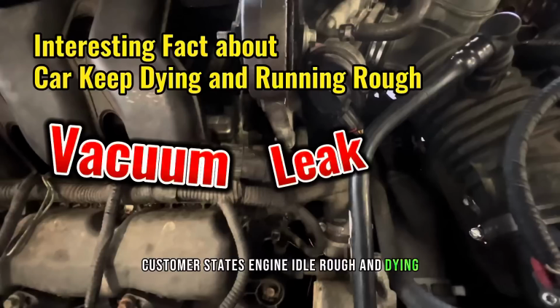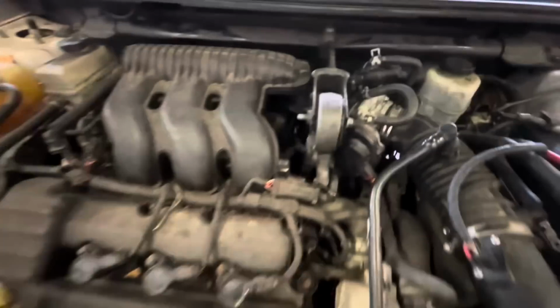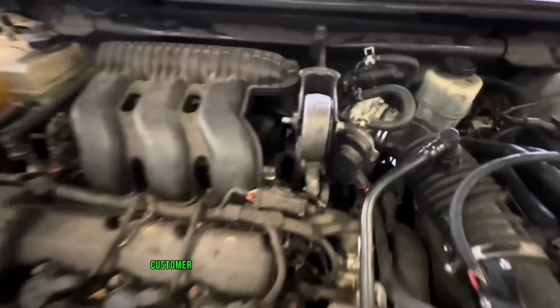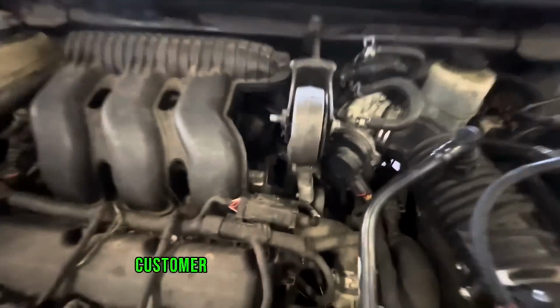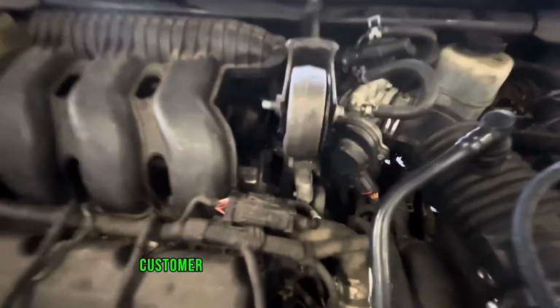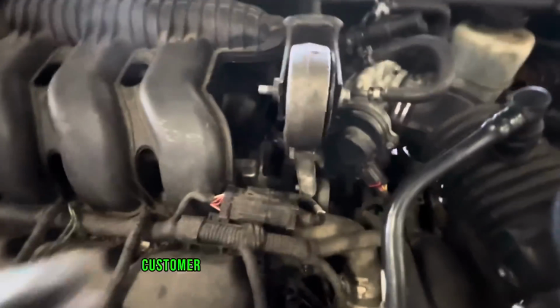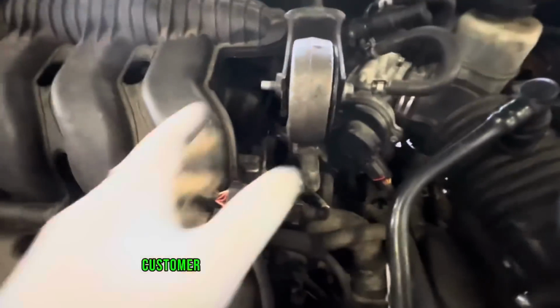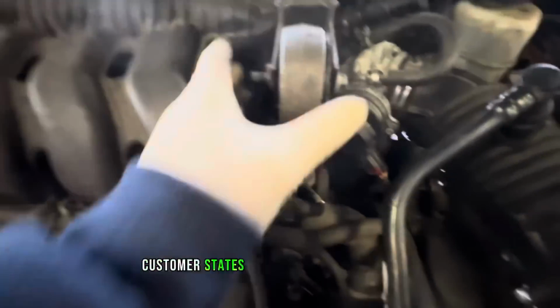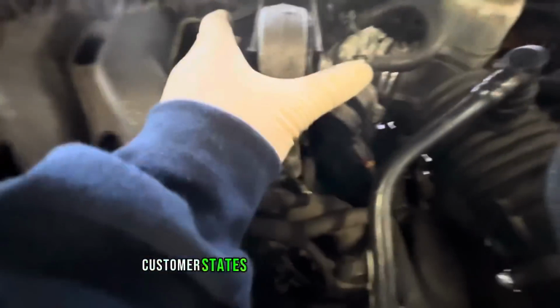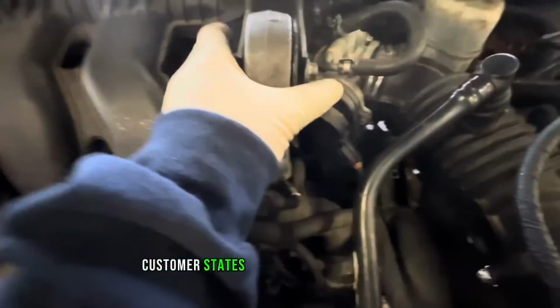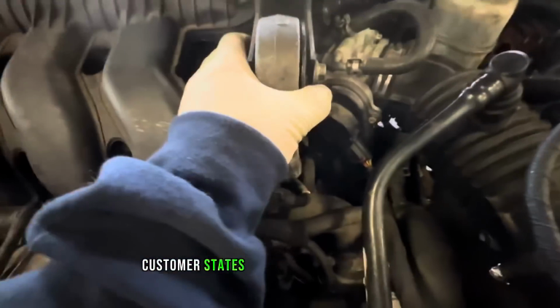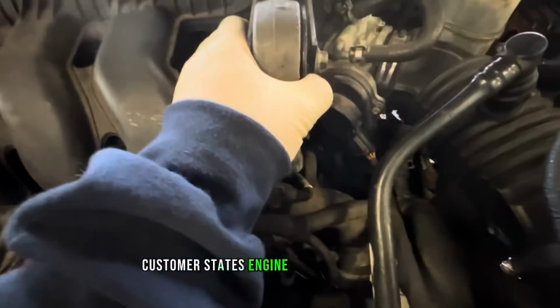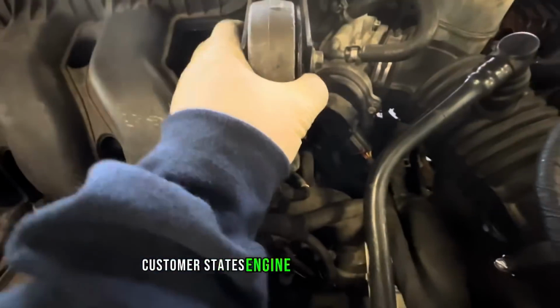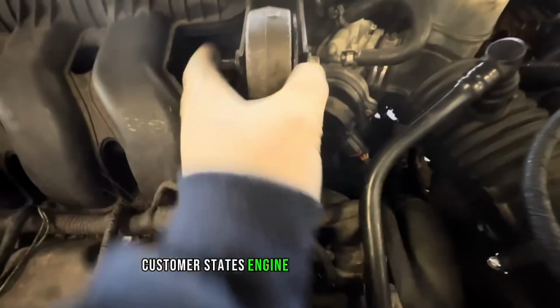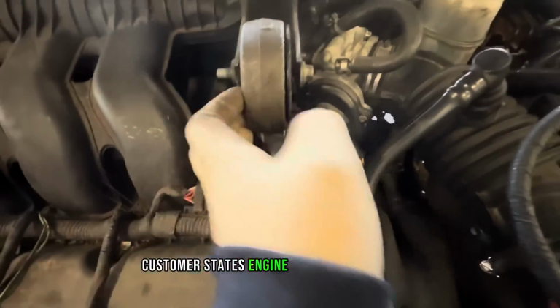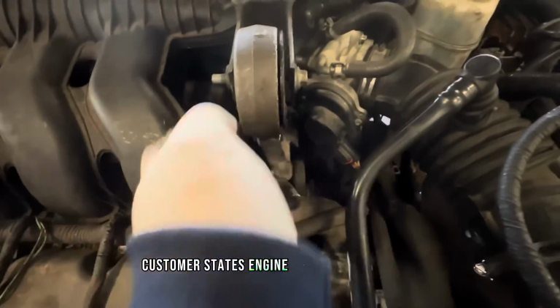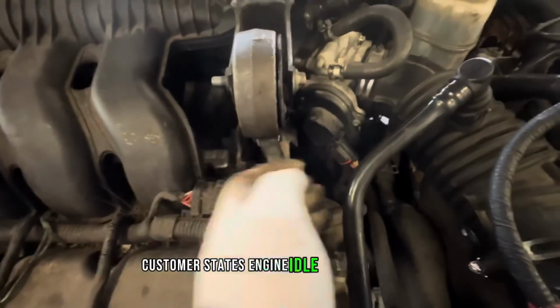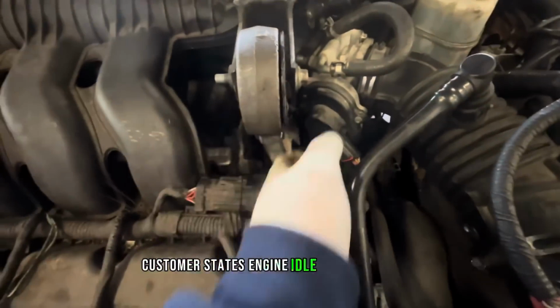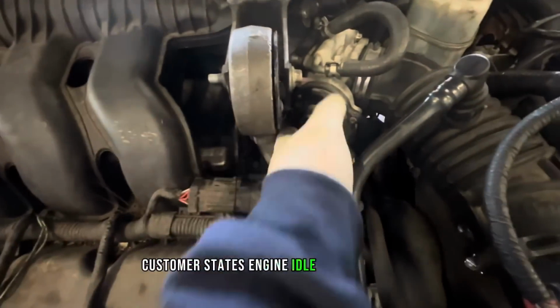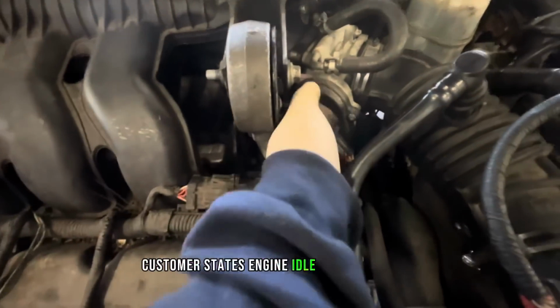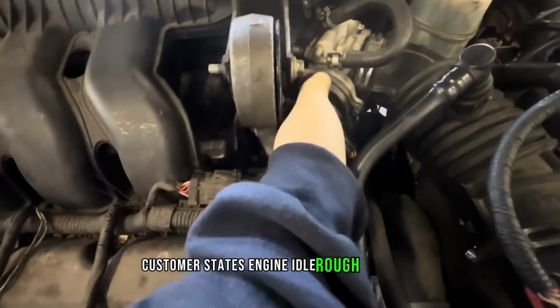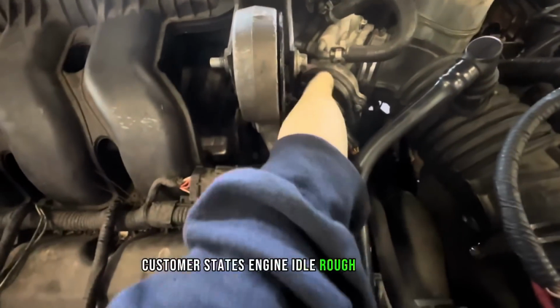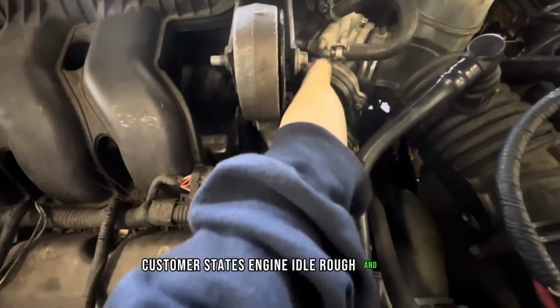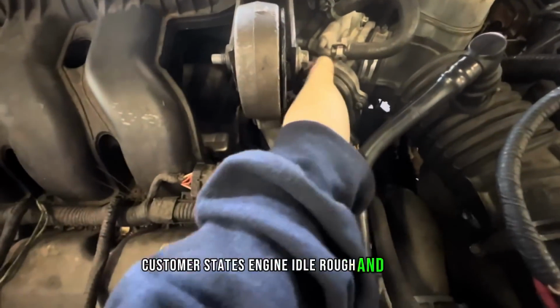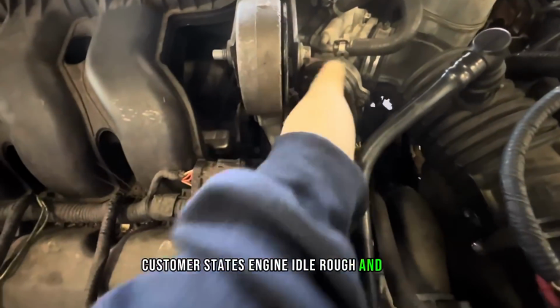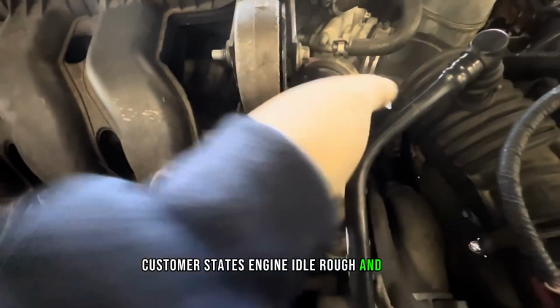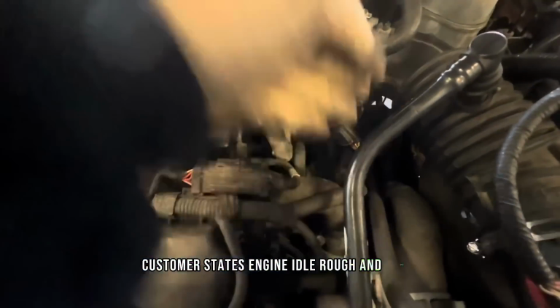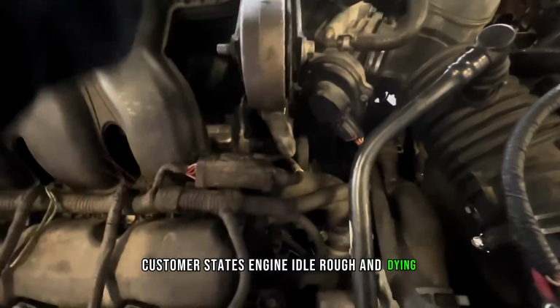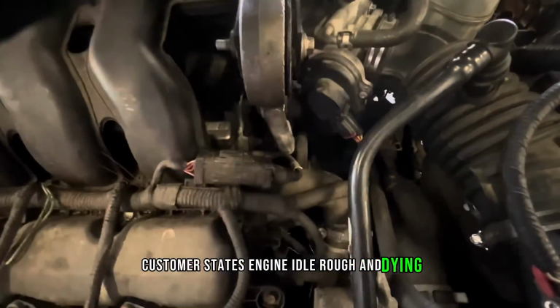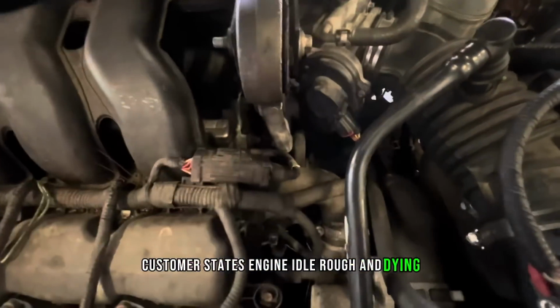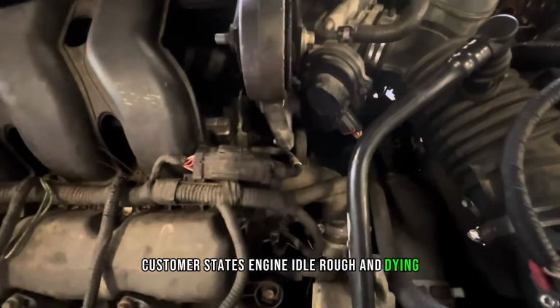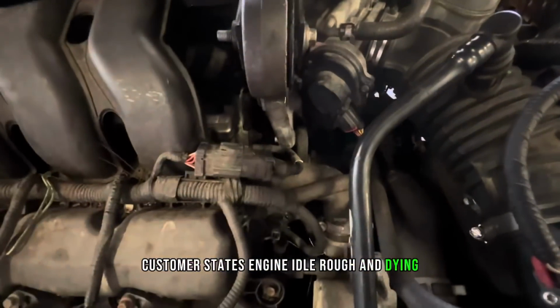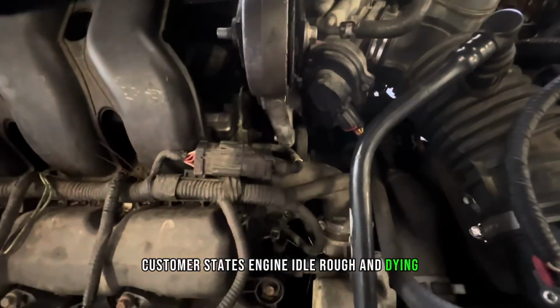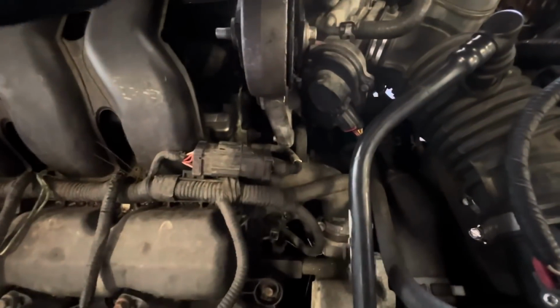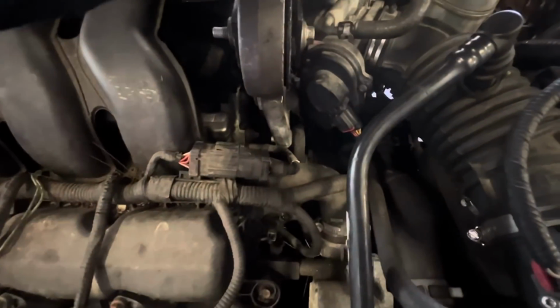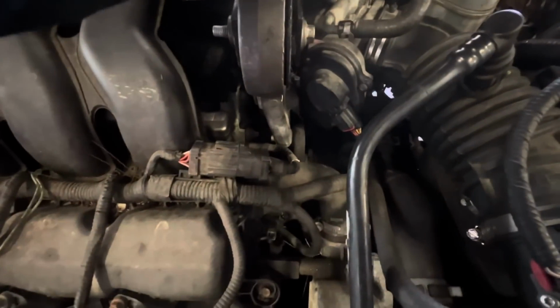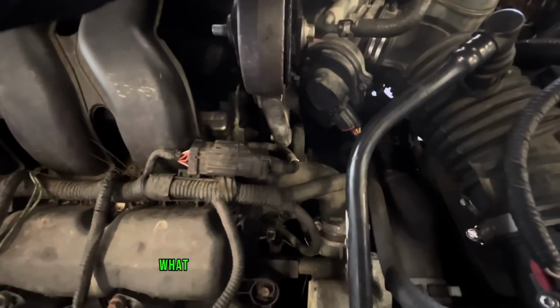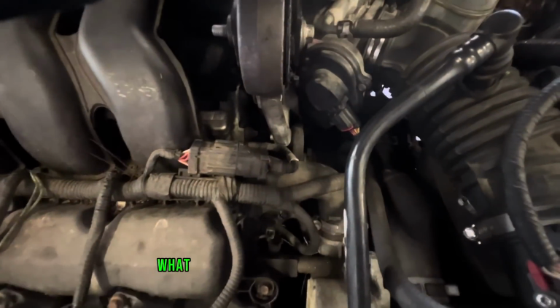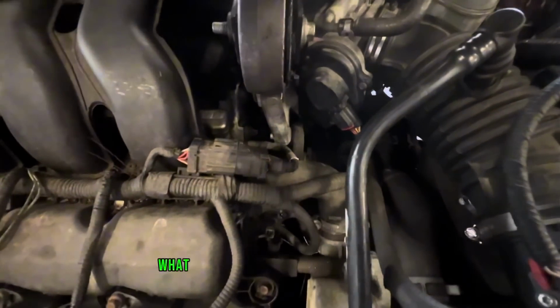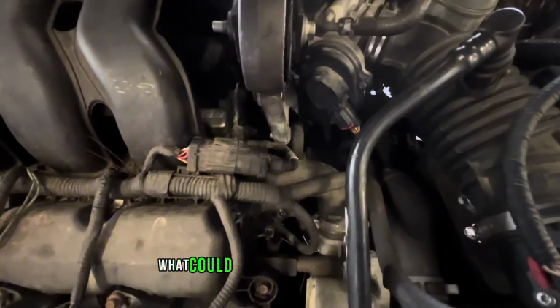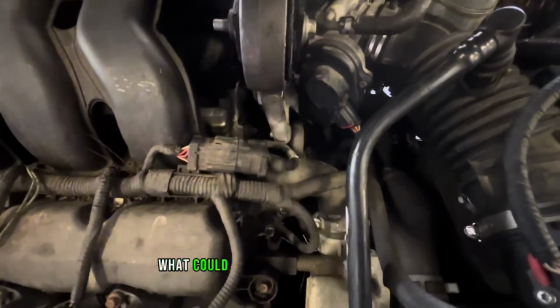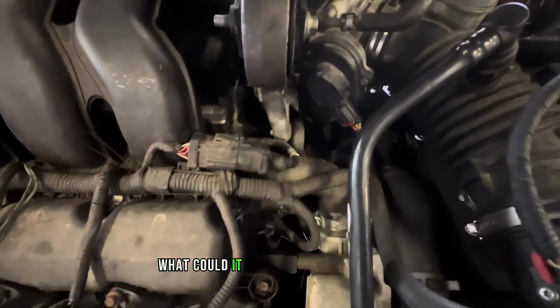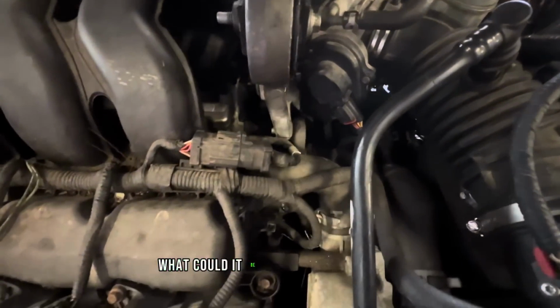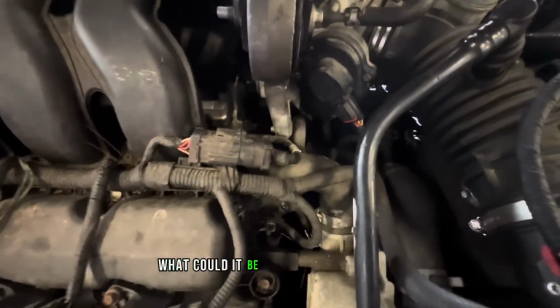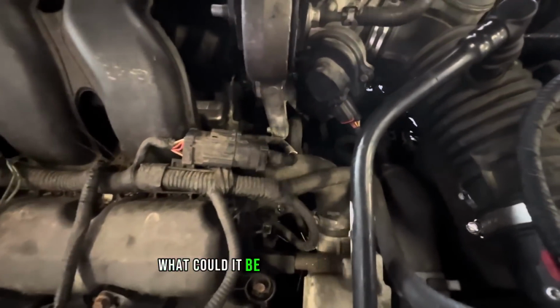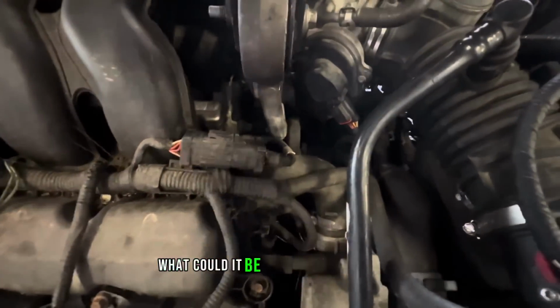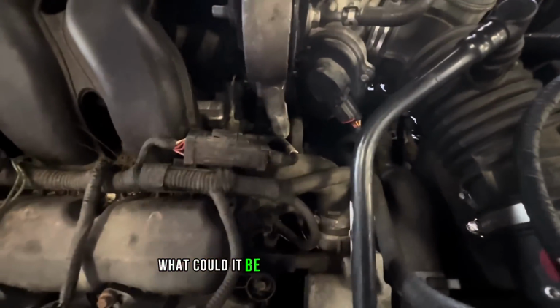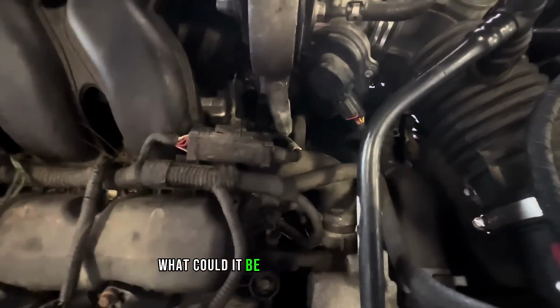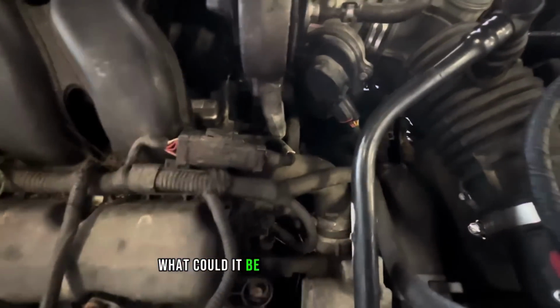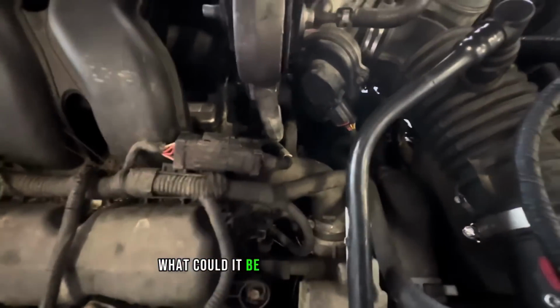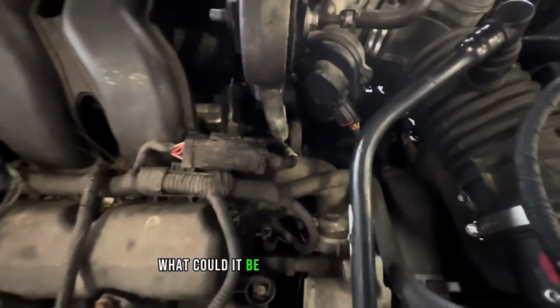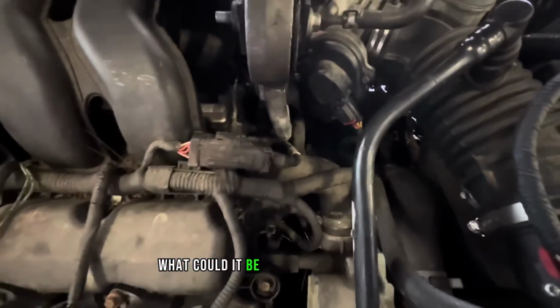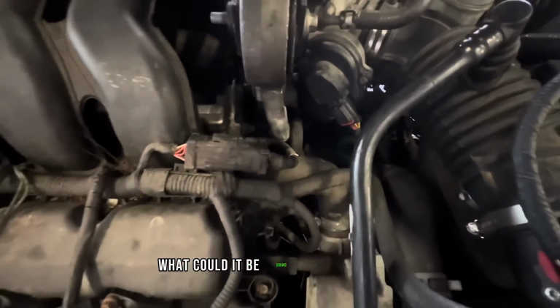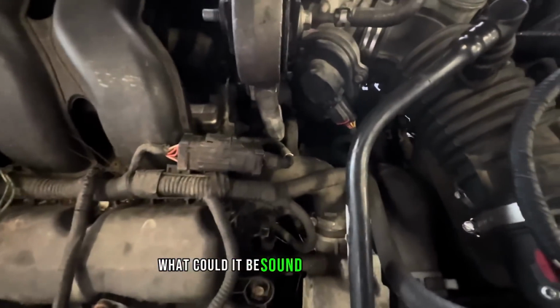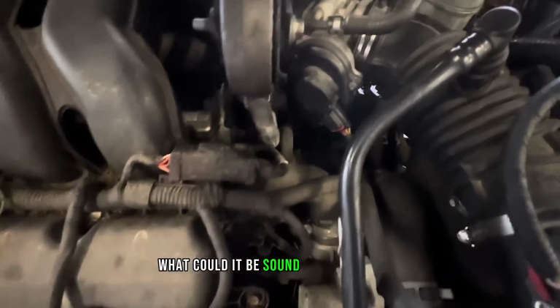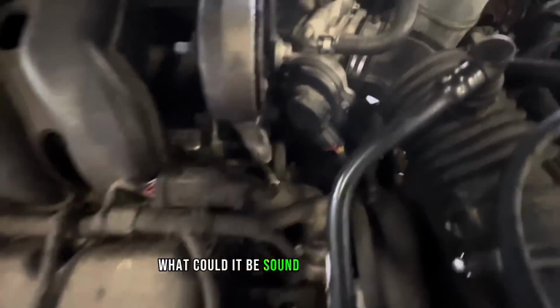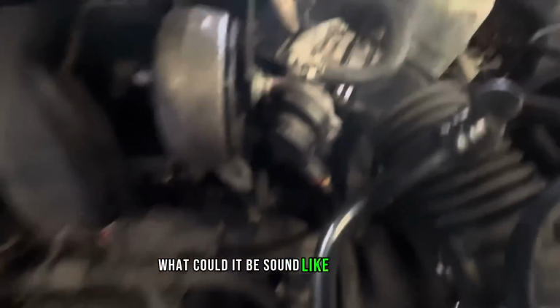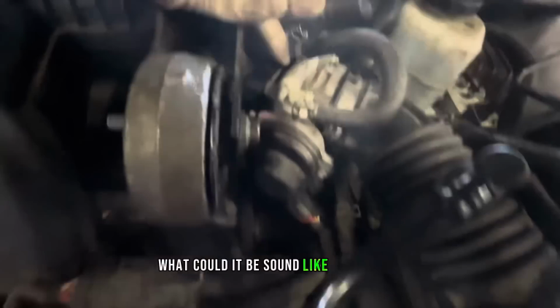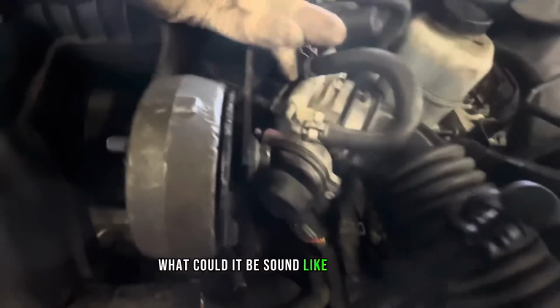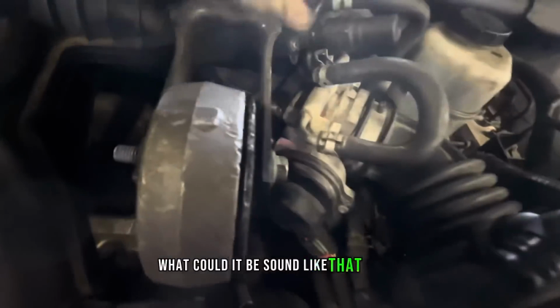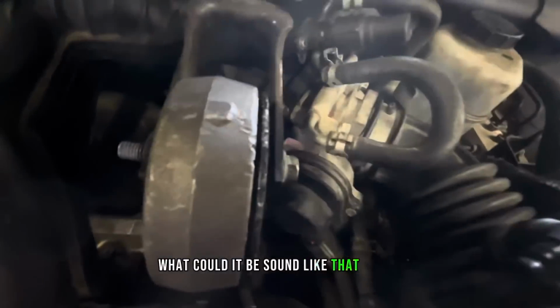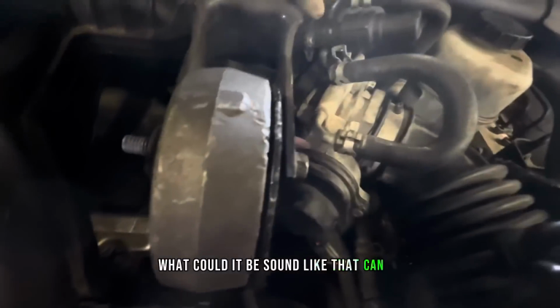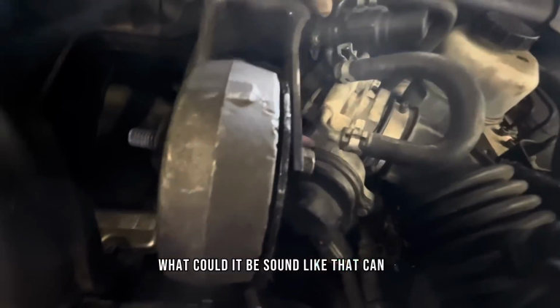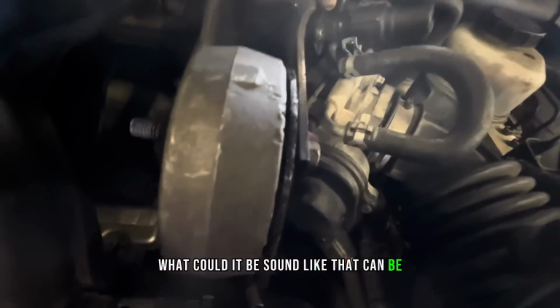Customer states engine idle rough and keep dying. What could it be? Sounds like a vacuum leak.